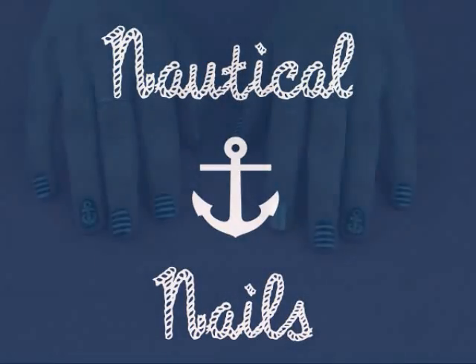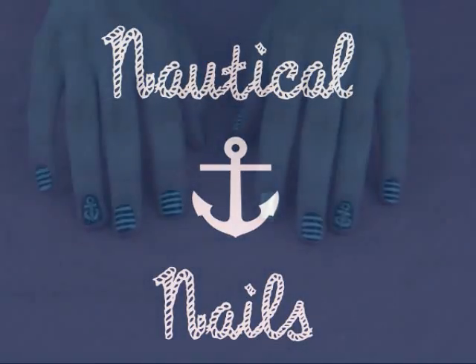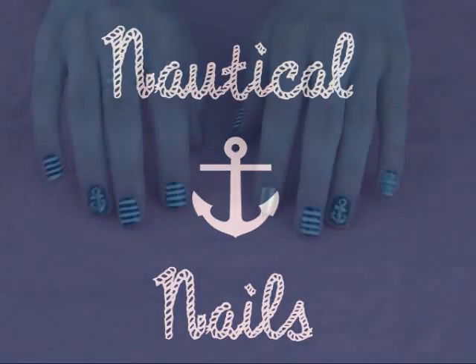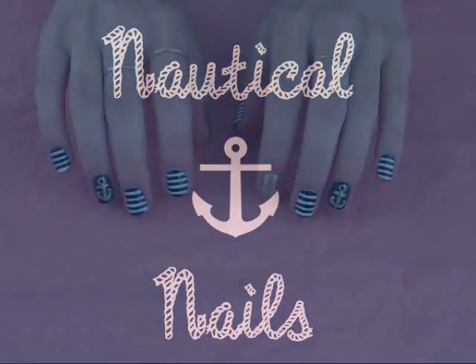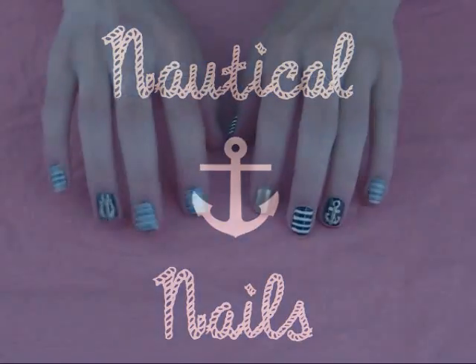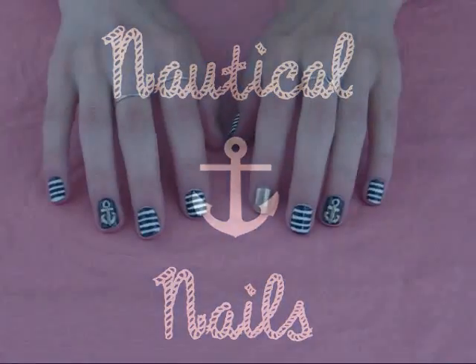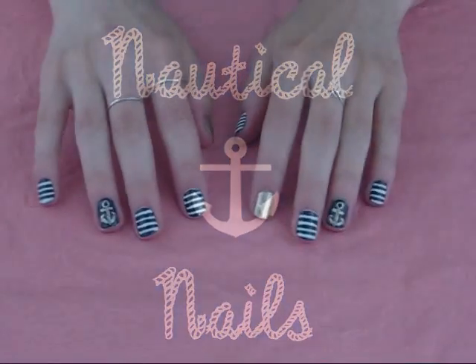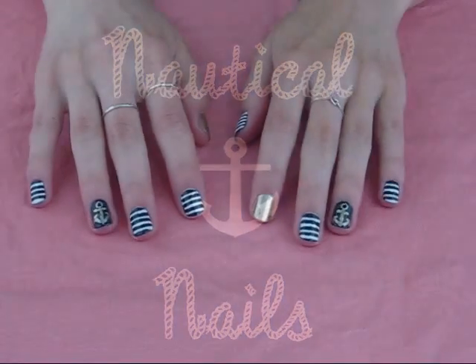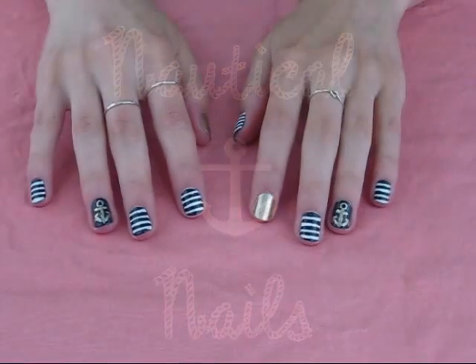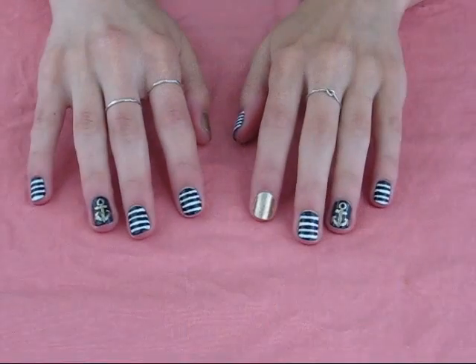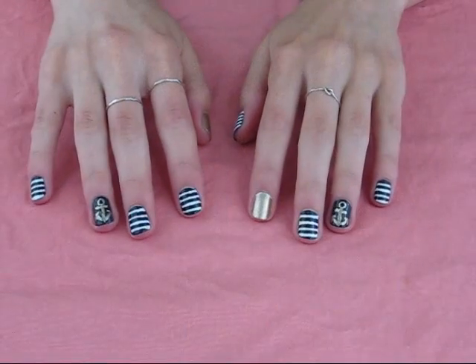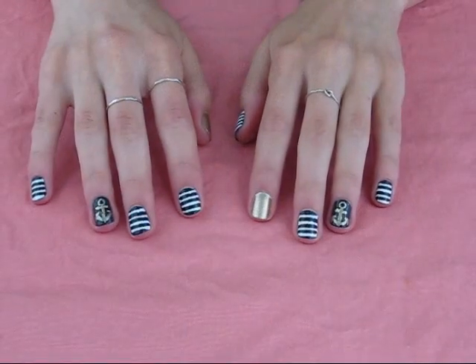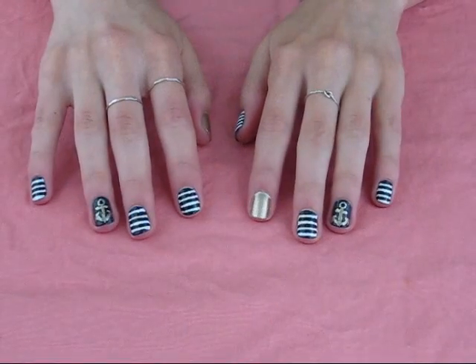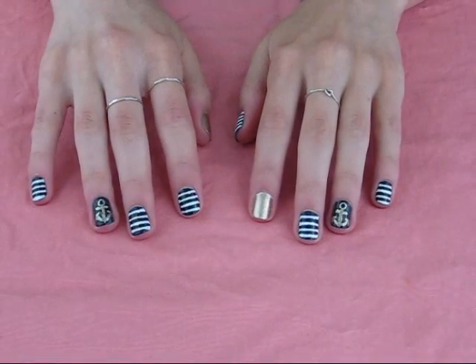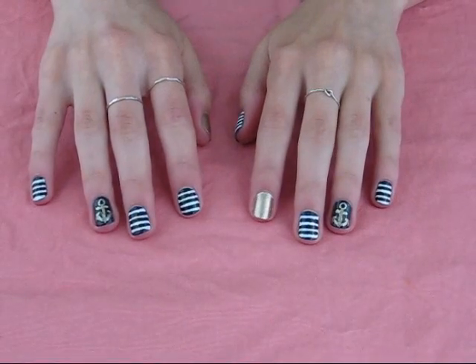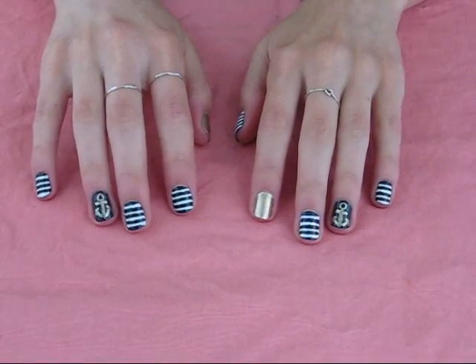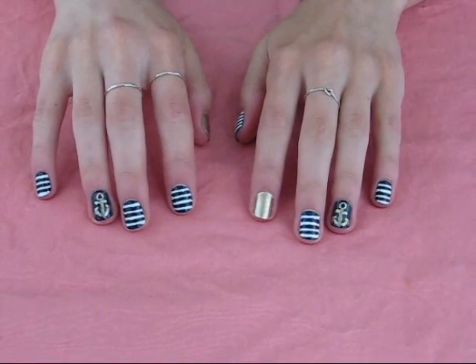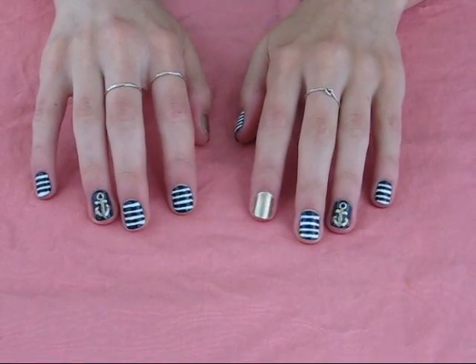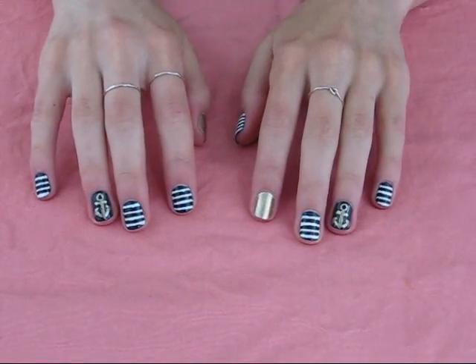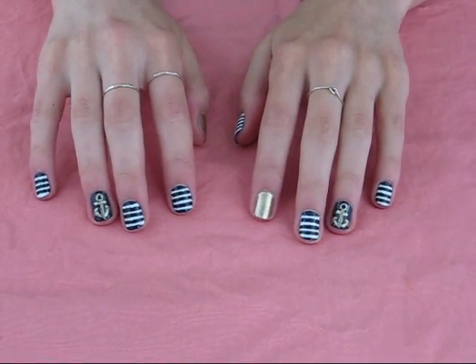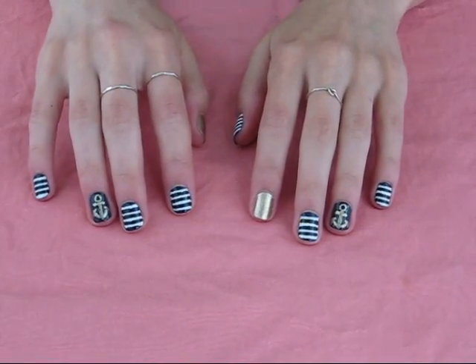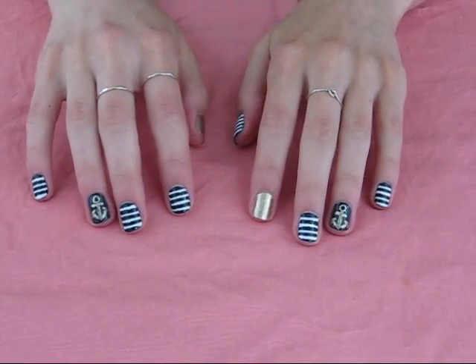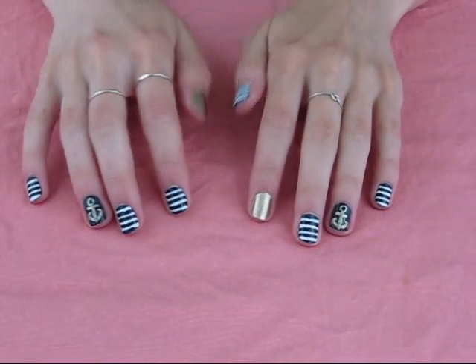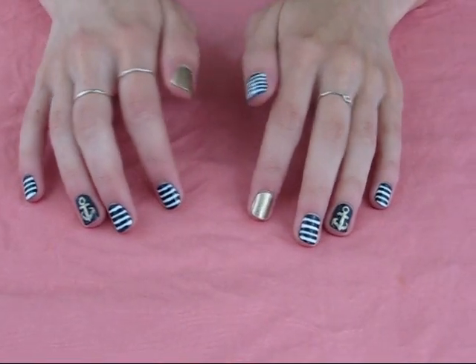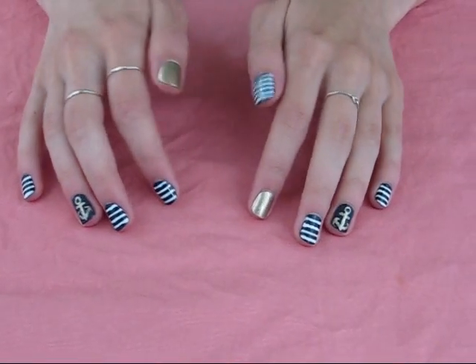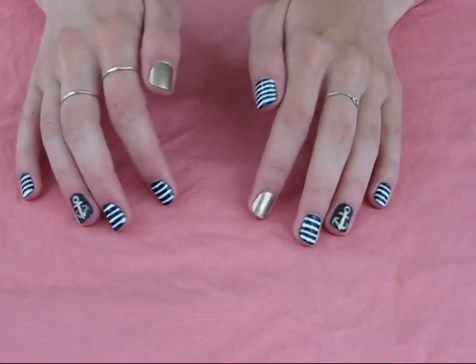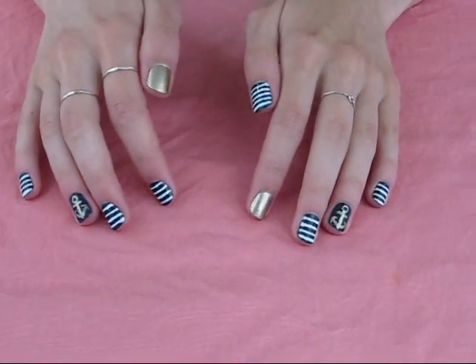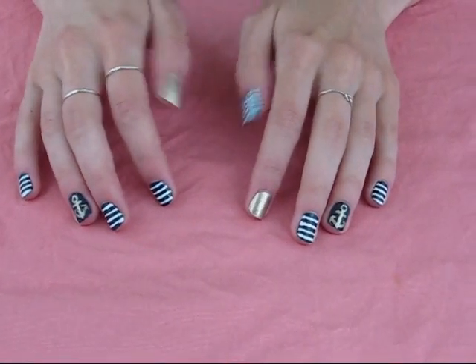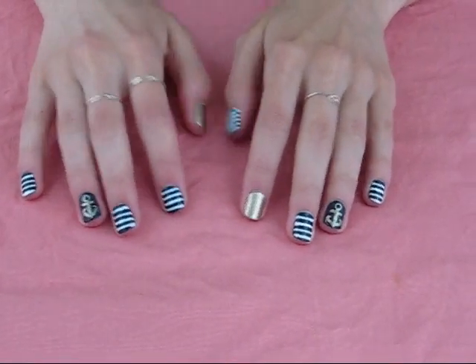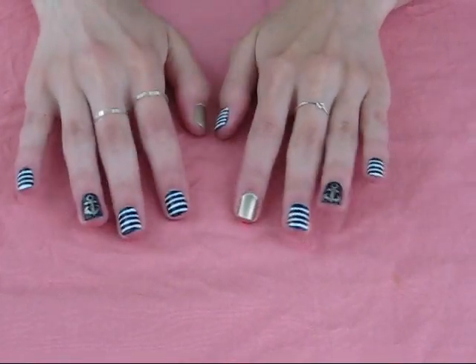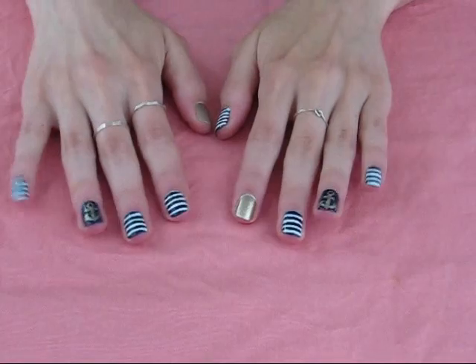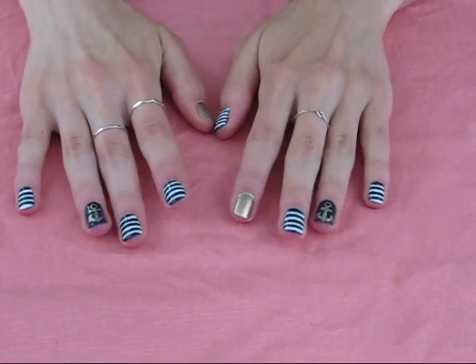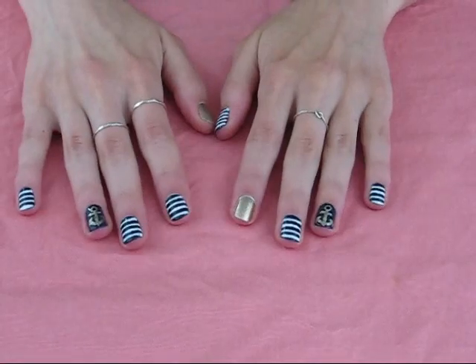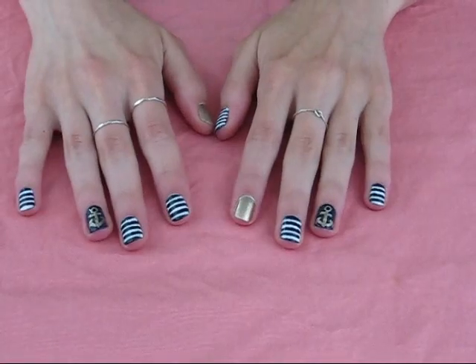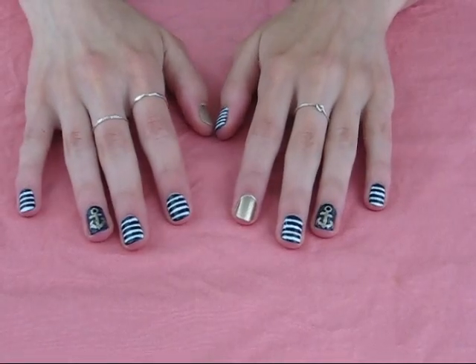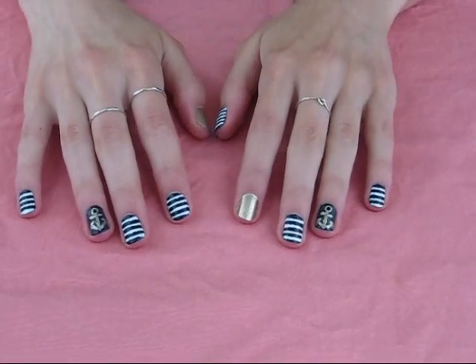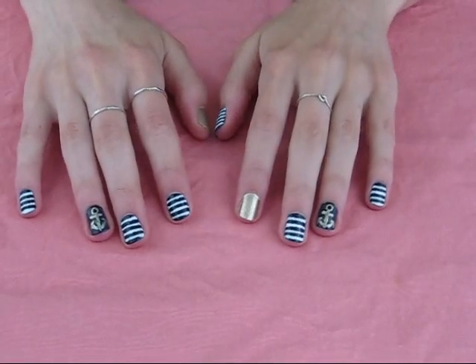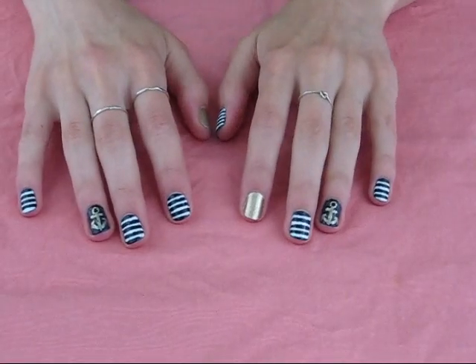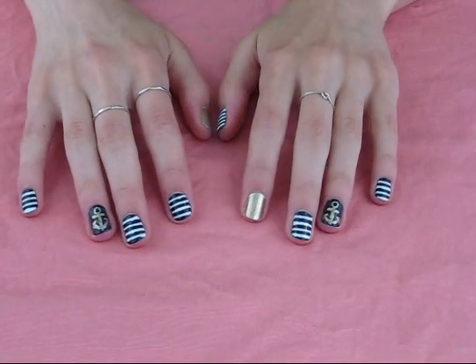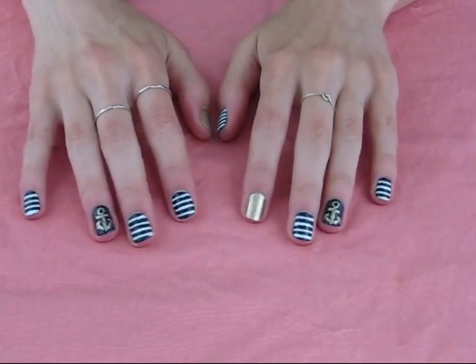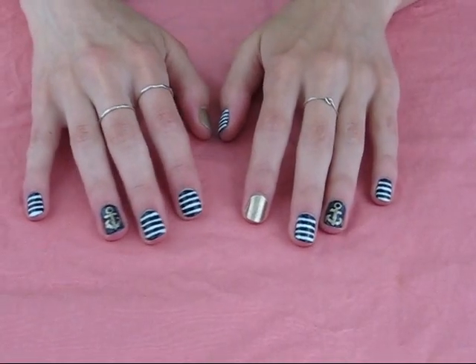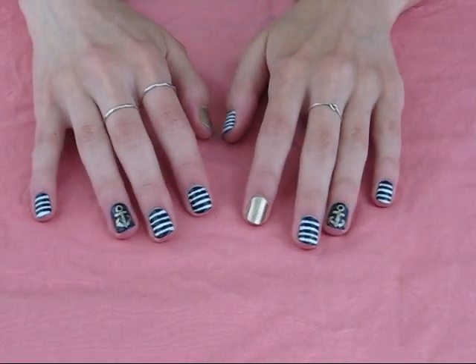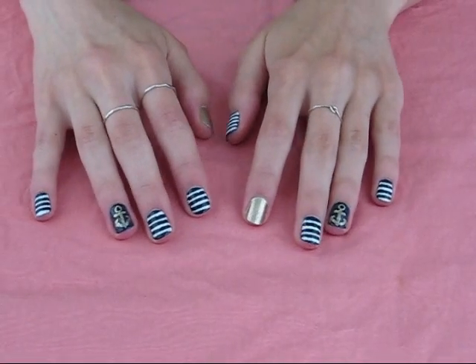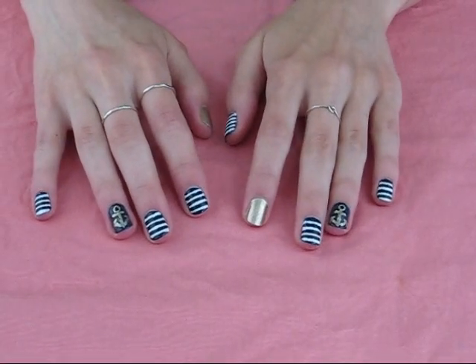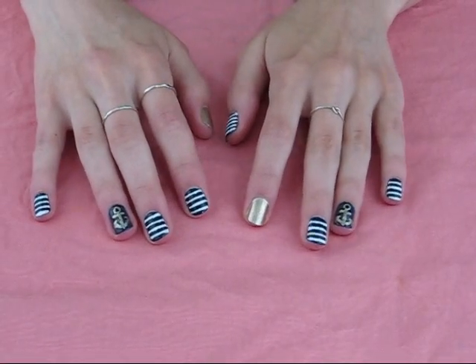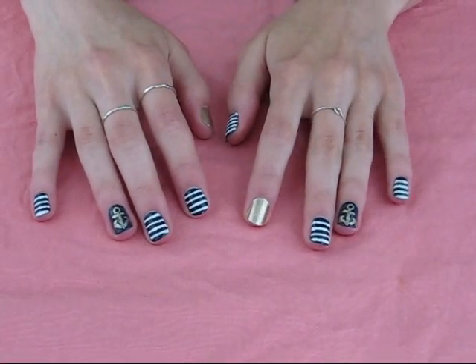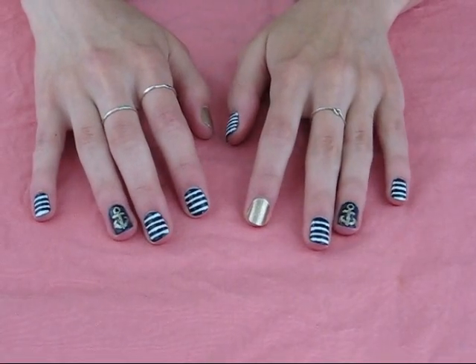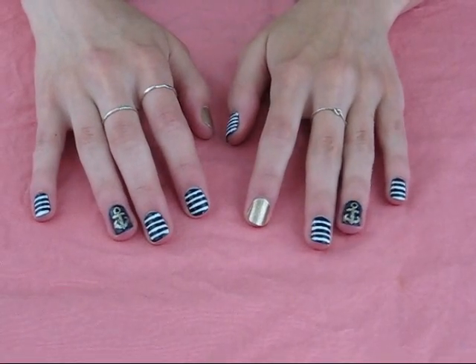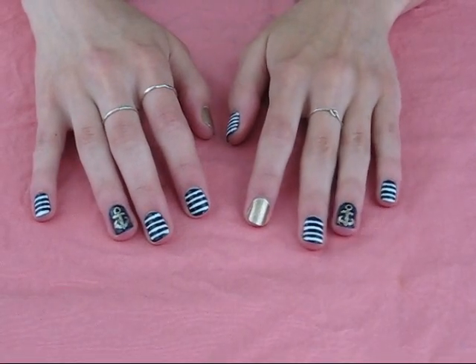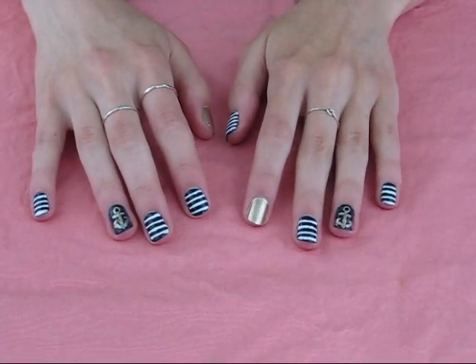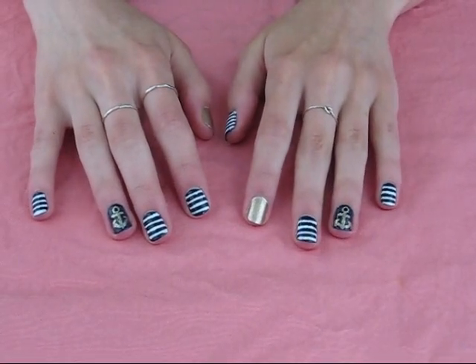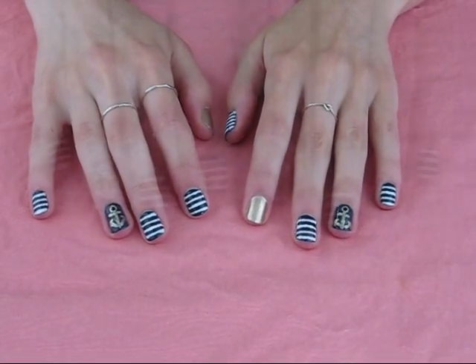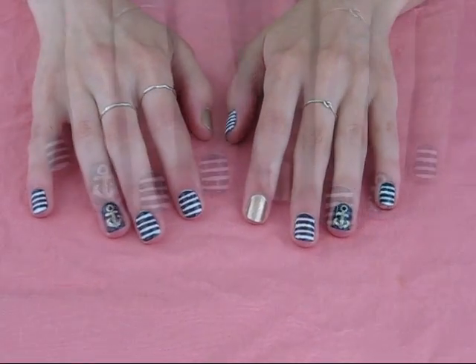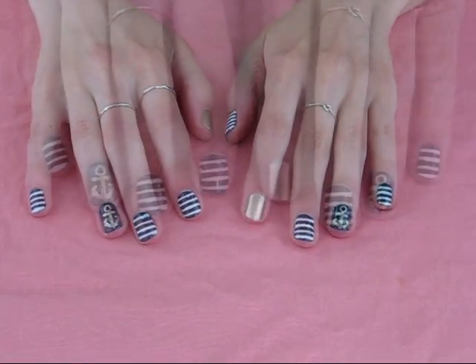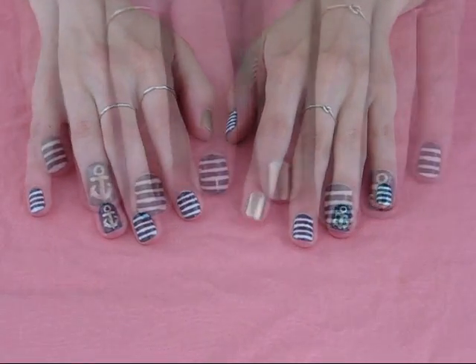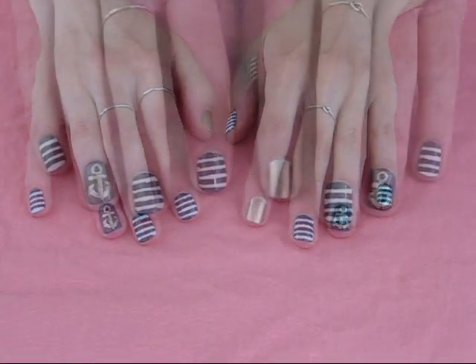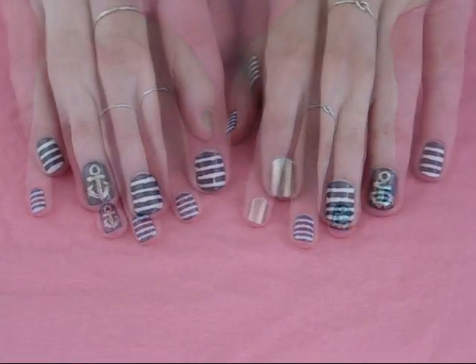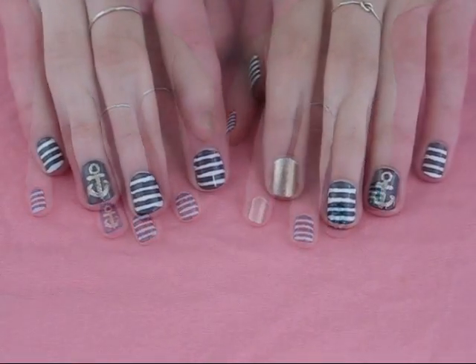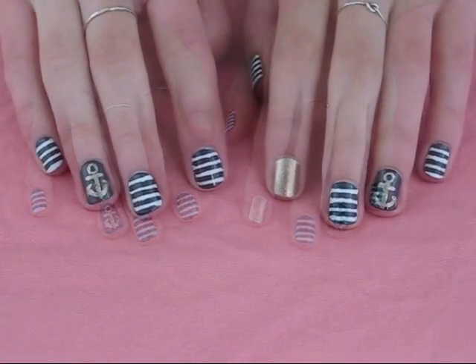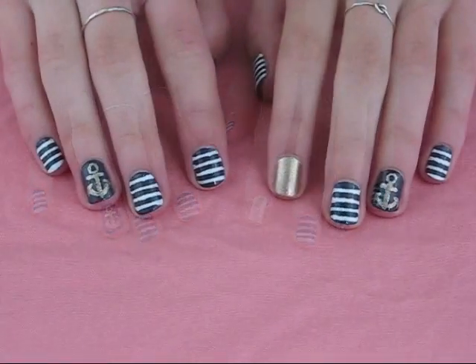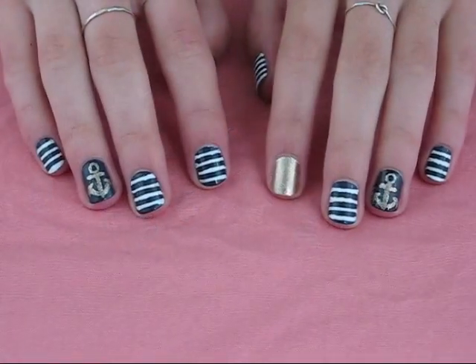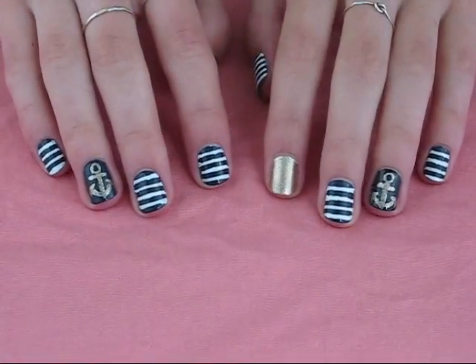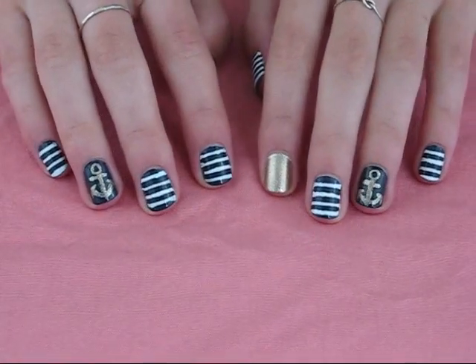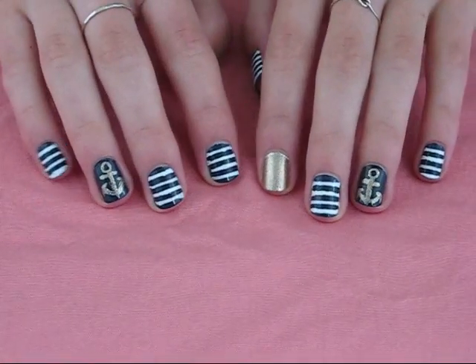Hi everyone, I'm going to be showing you how to do these nautical nails, and I'm trying out a voiceover, so let's just hope this works out.